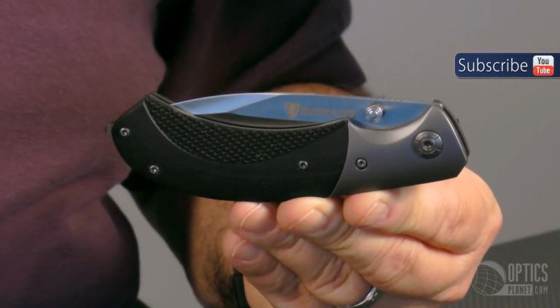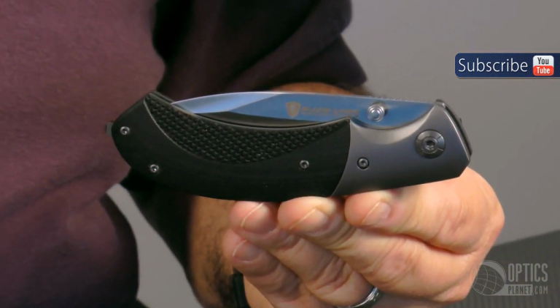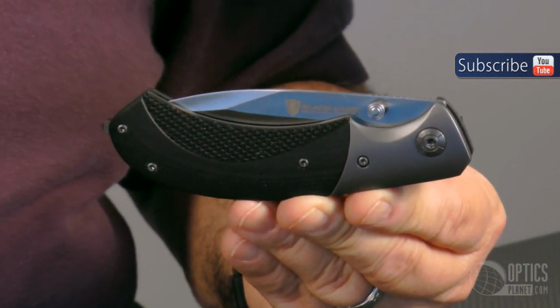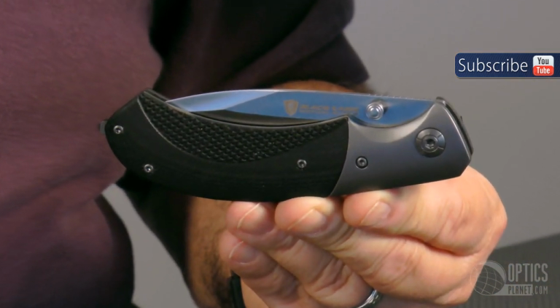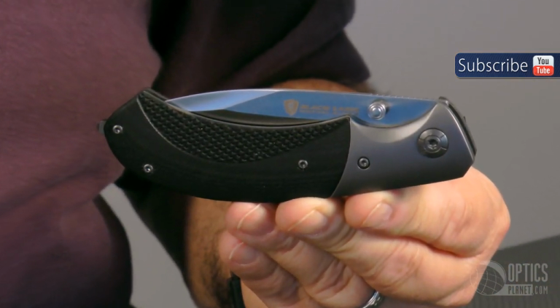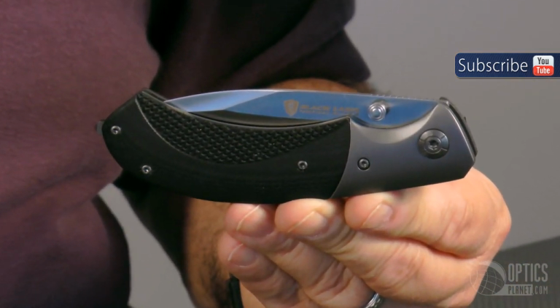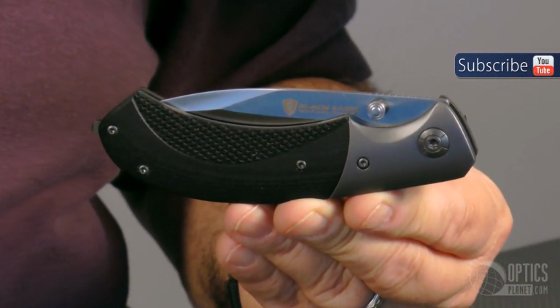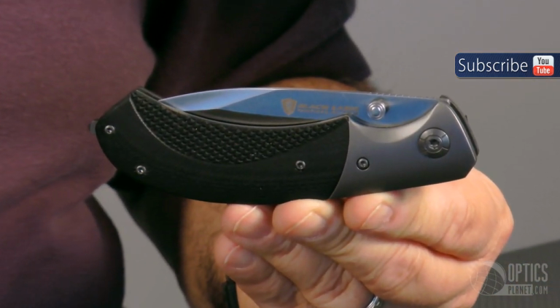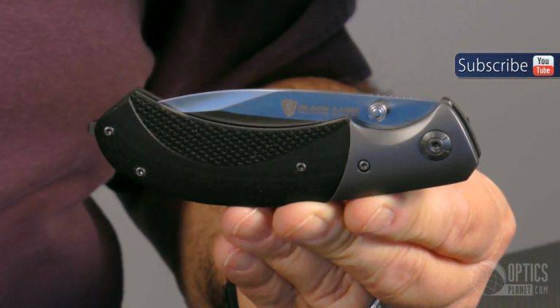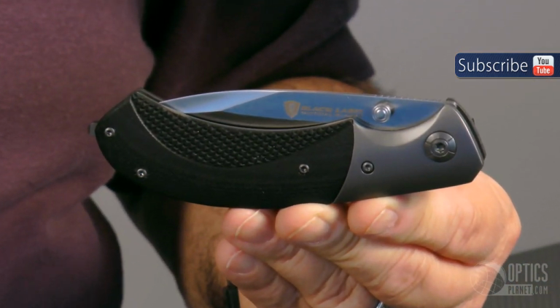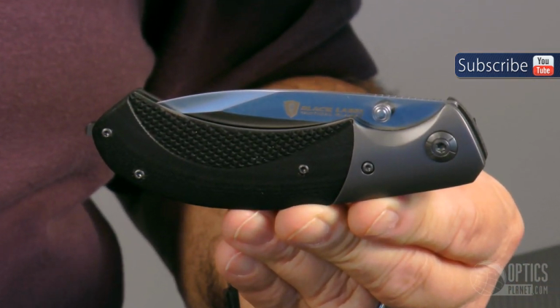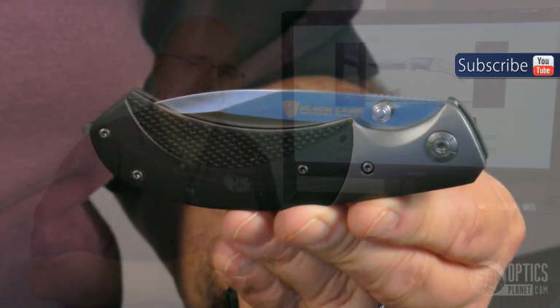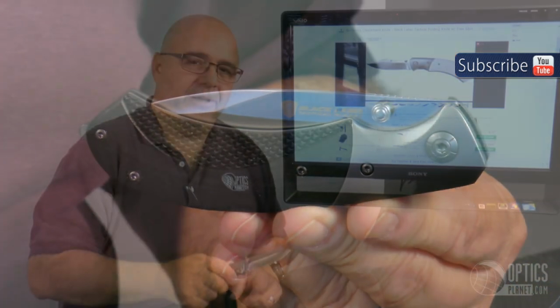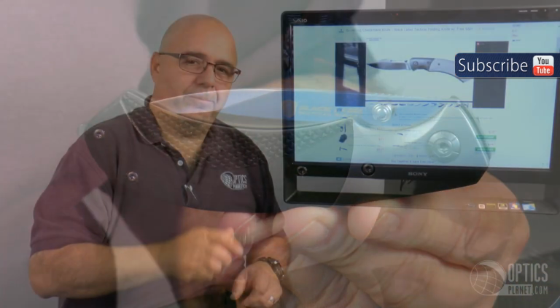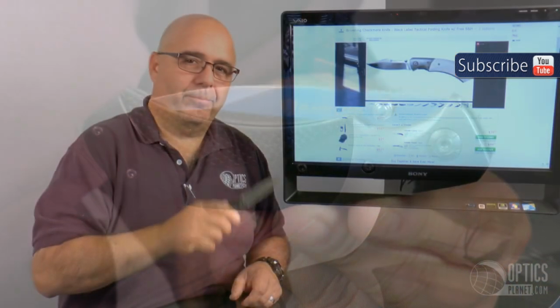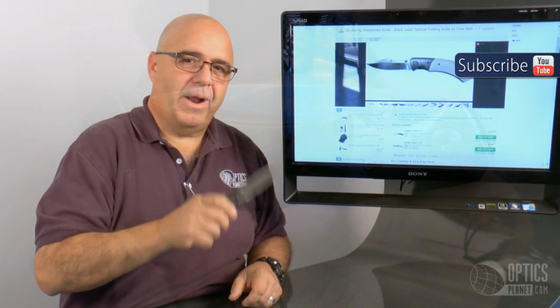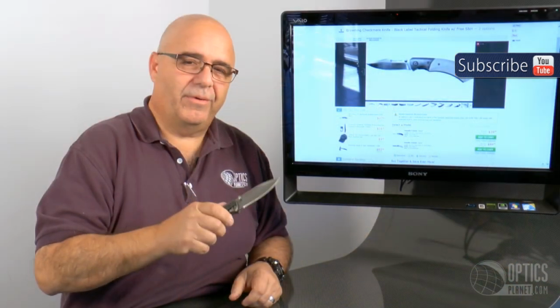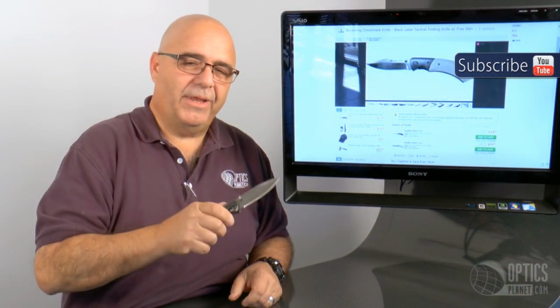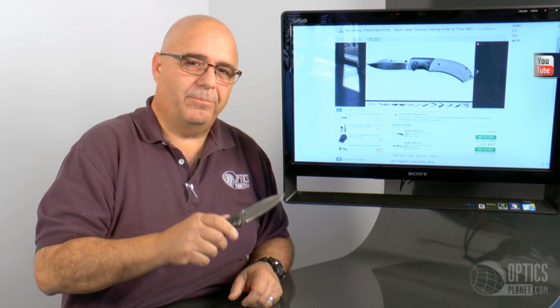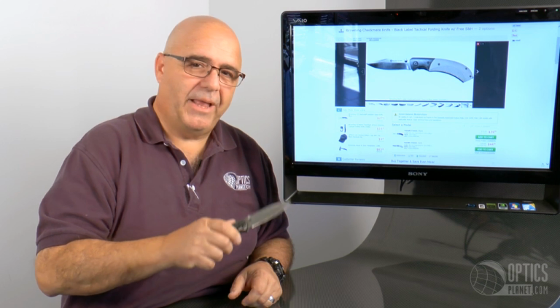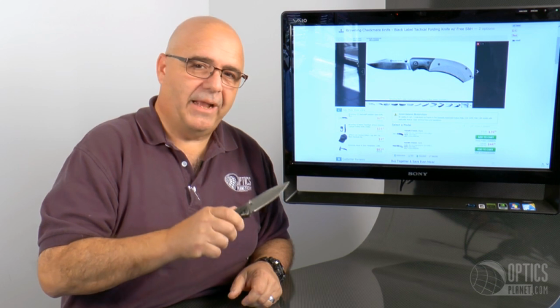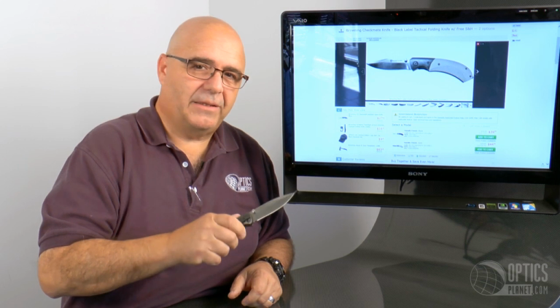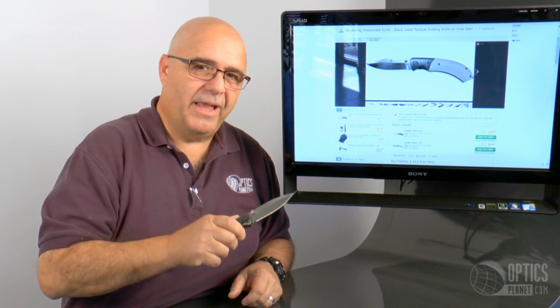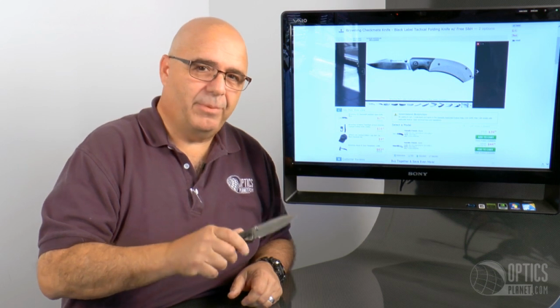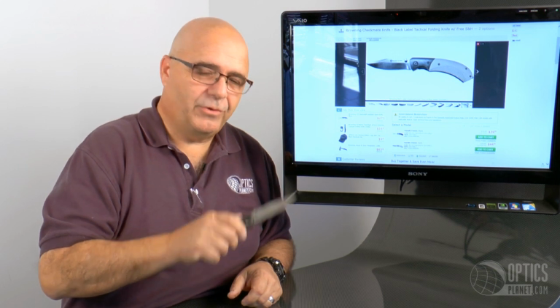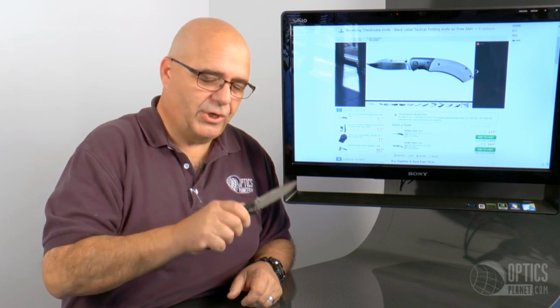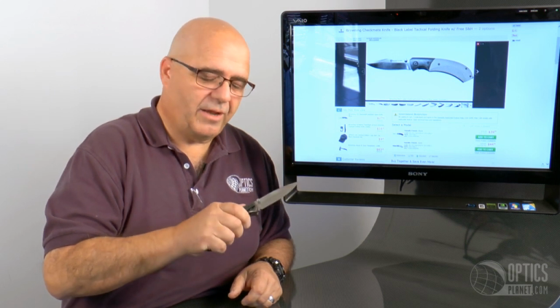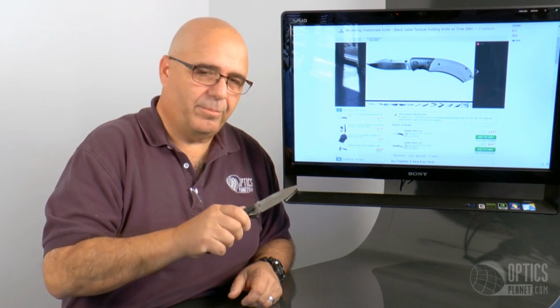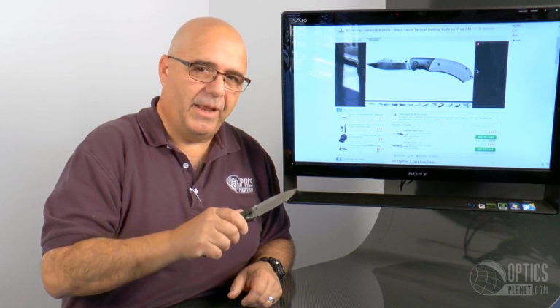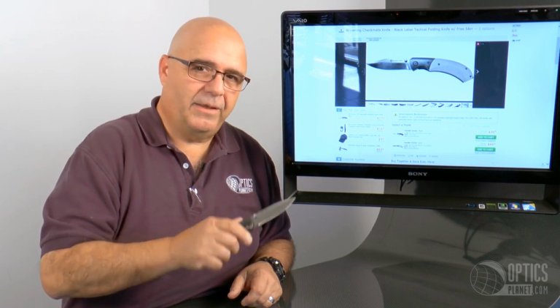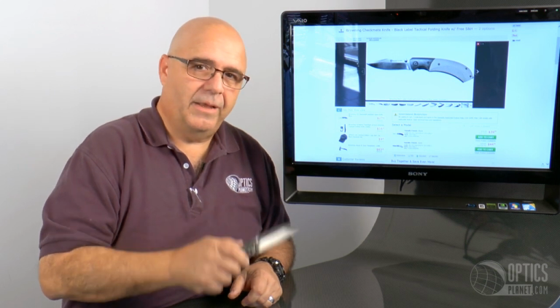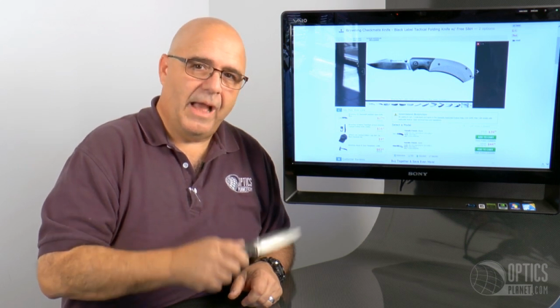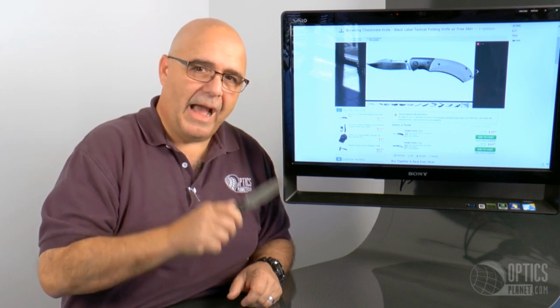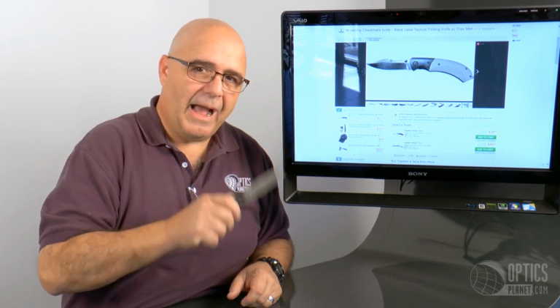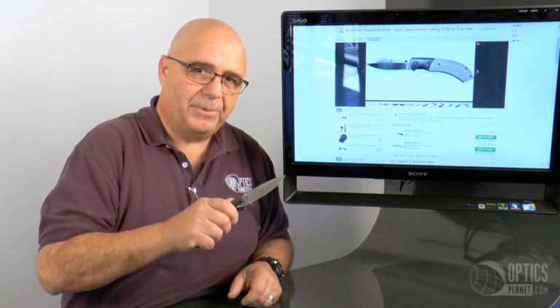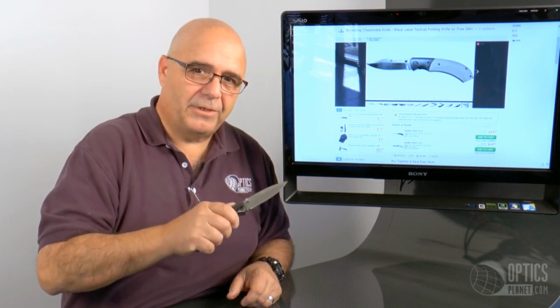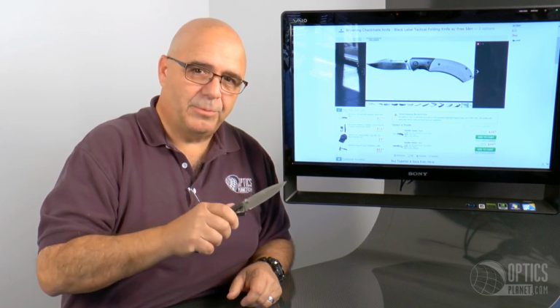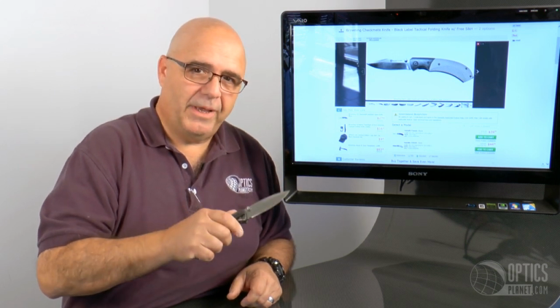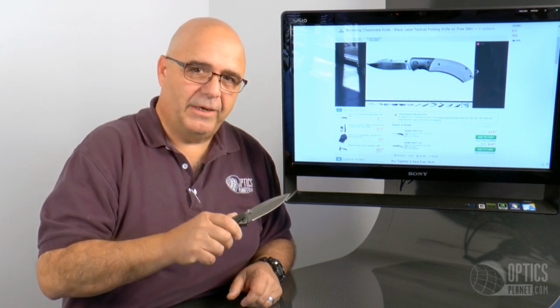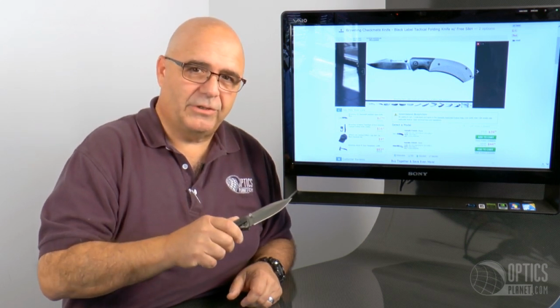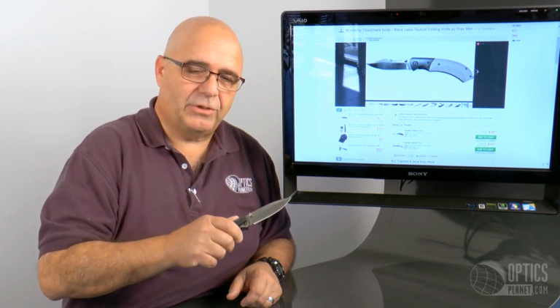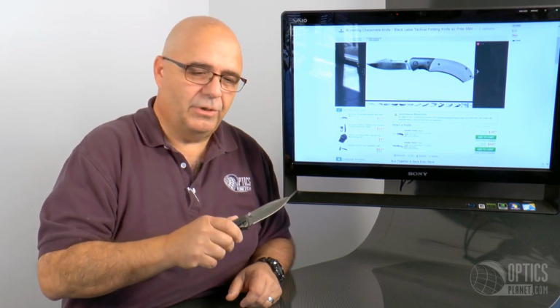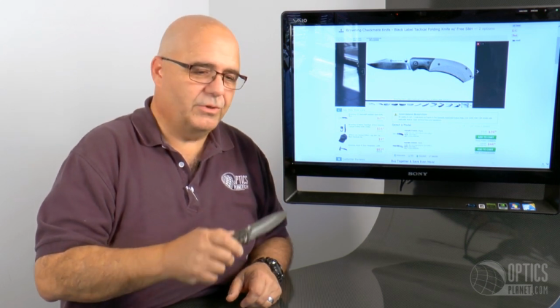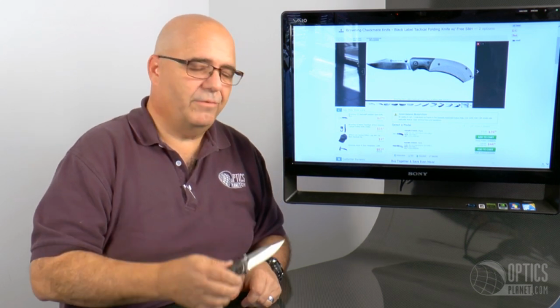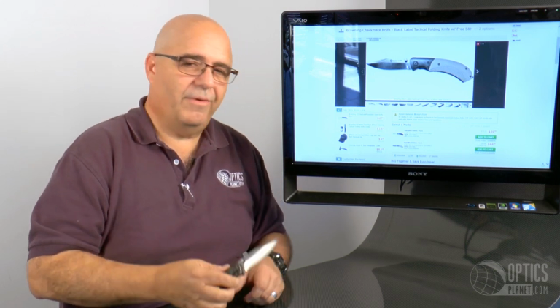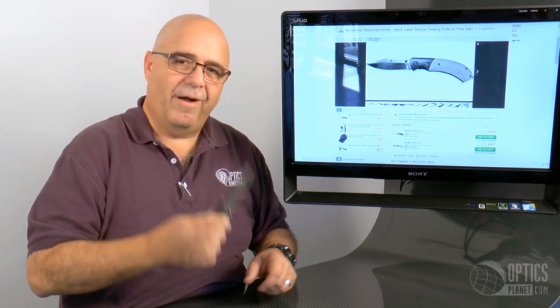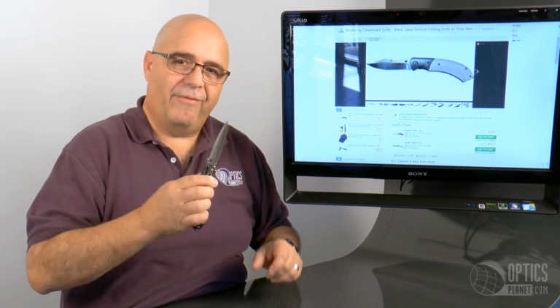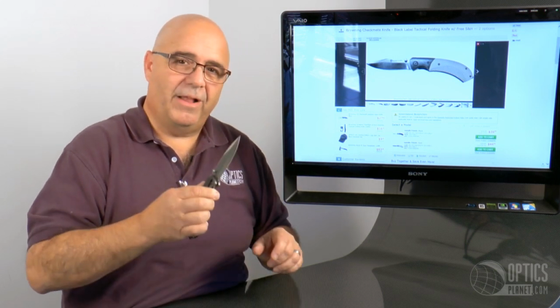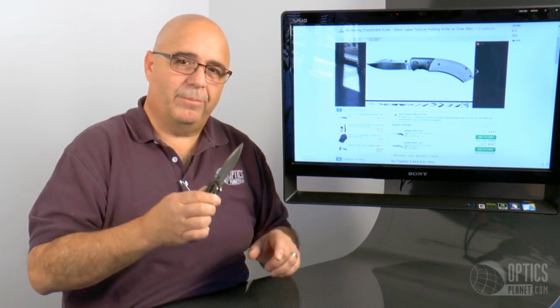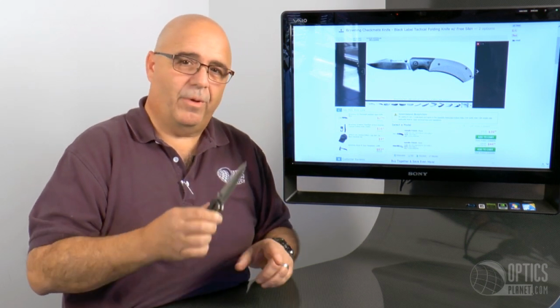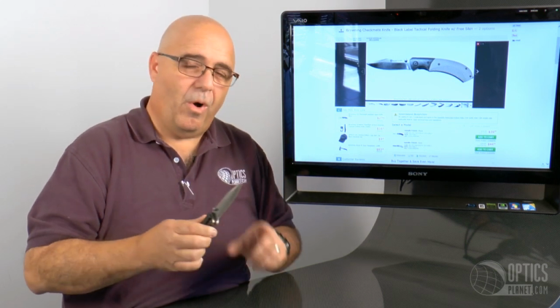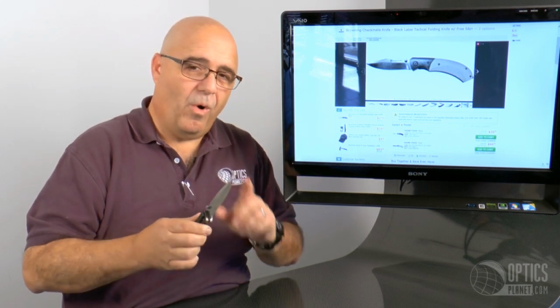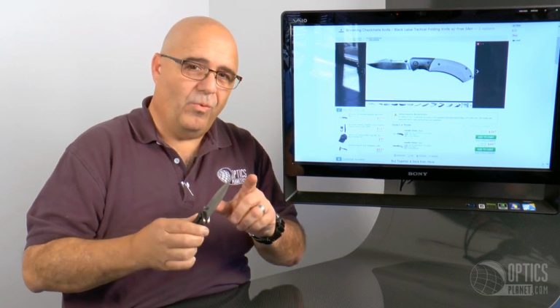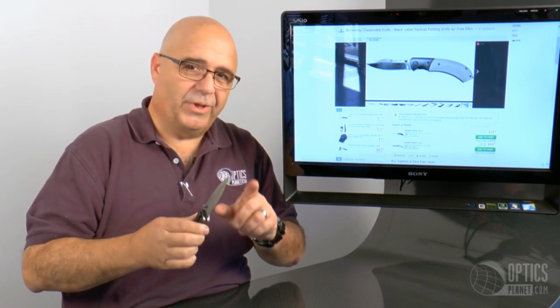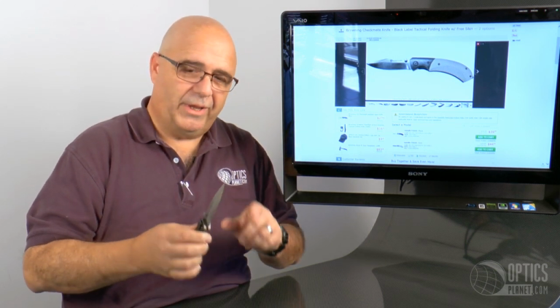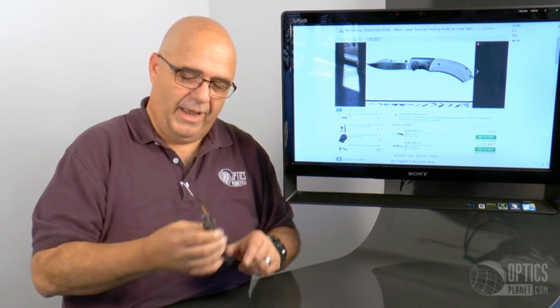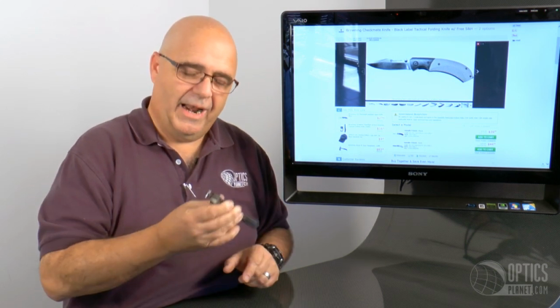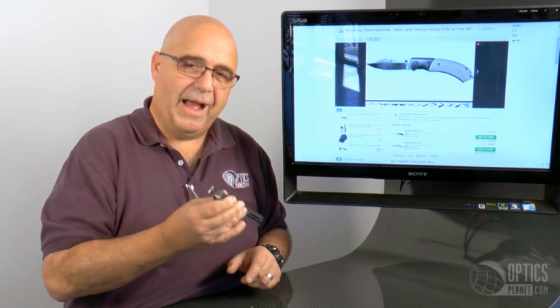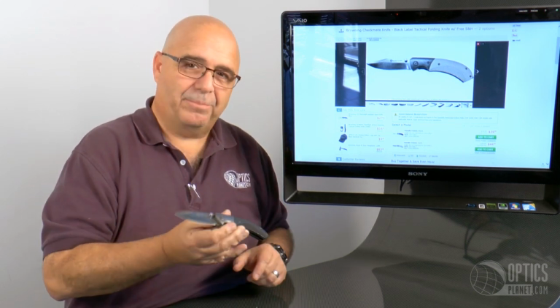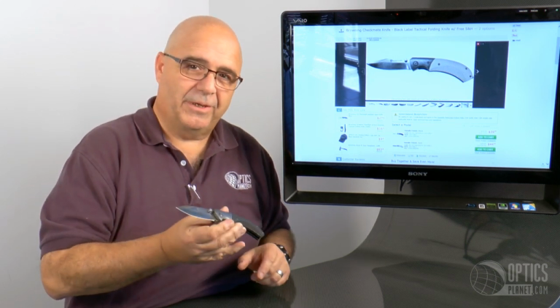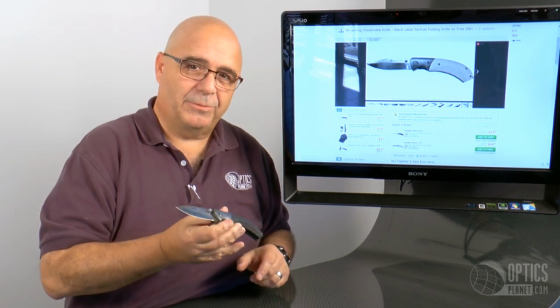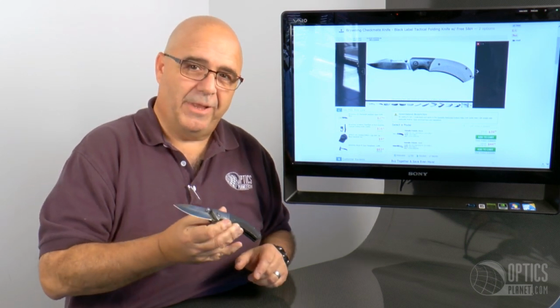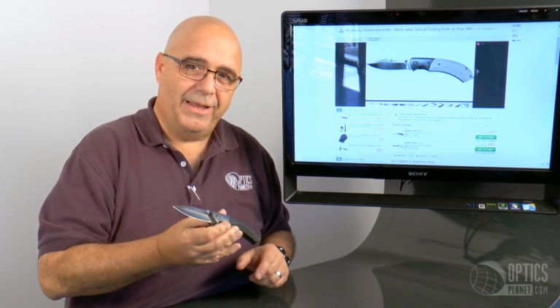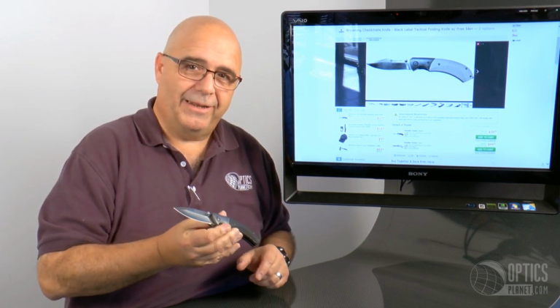So once again, that's the Browning Black Label Checkmate, an OpticsPlanet exclusive available only at OpticsPlanet.